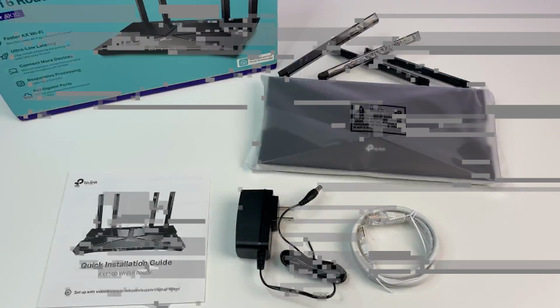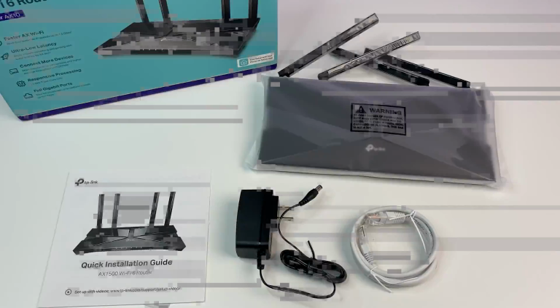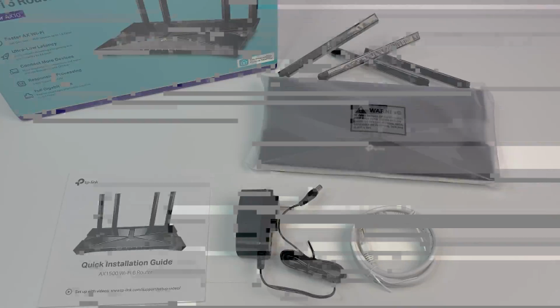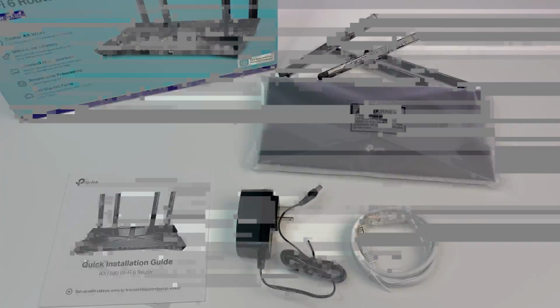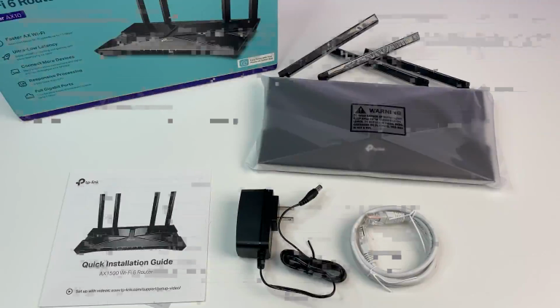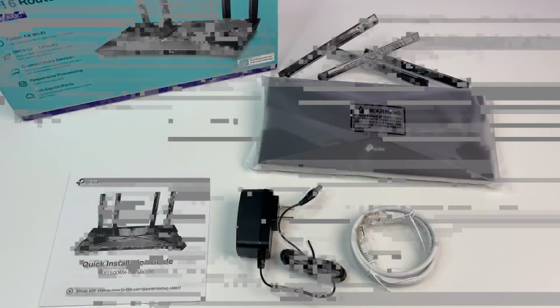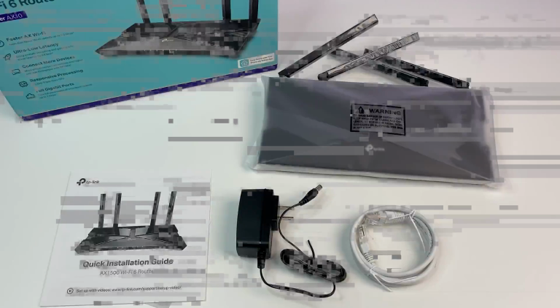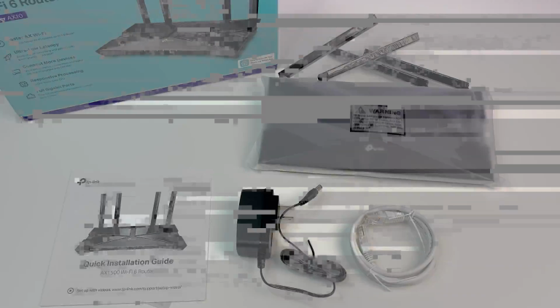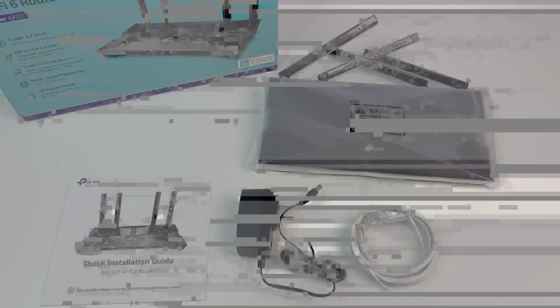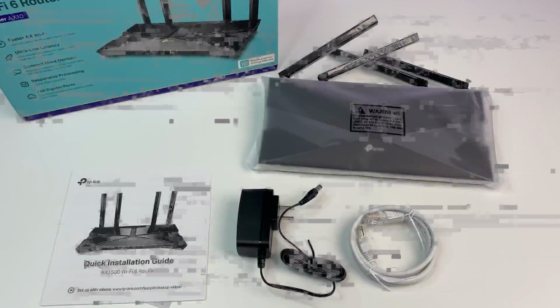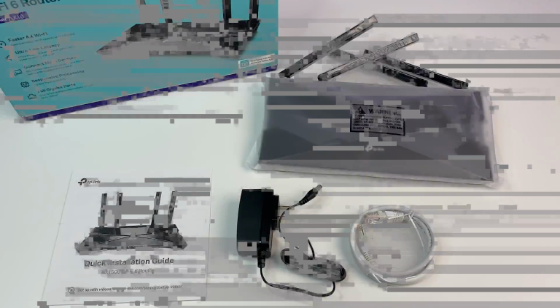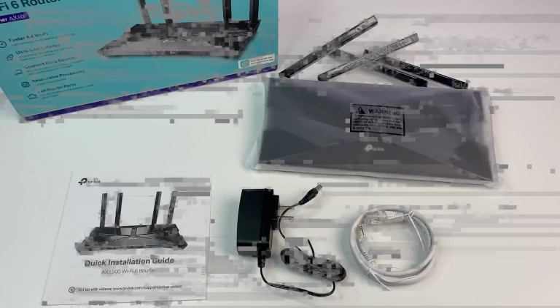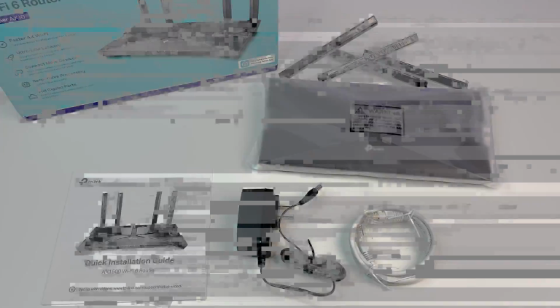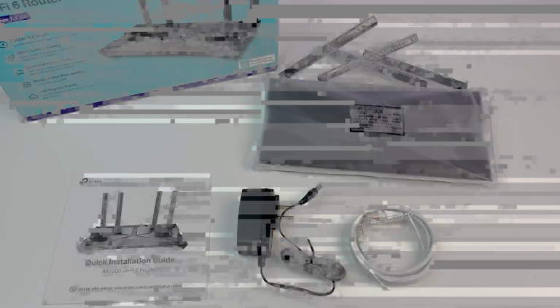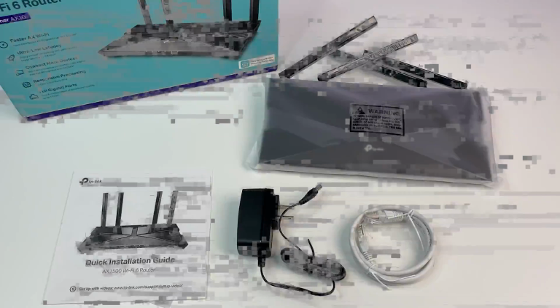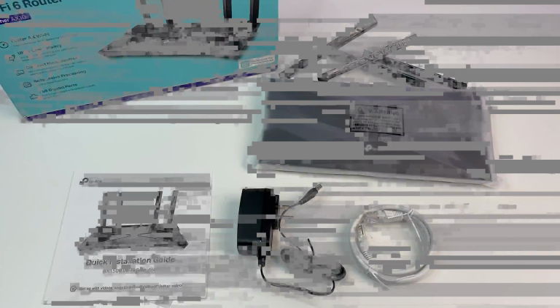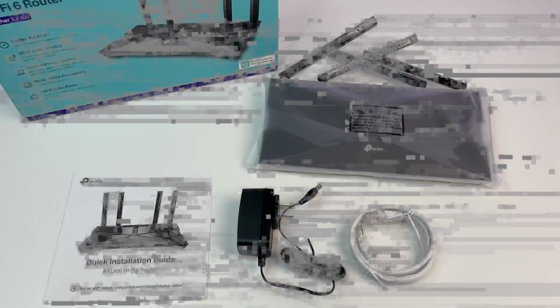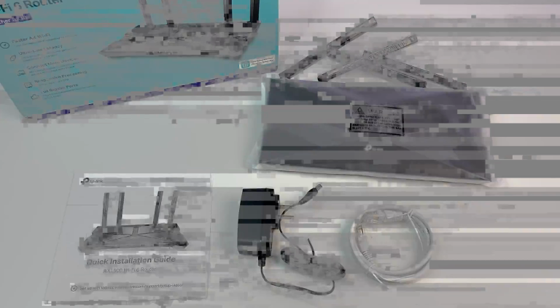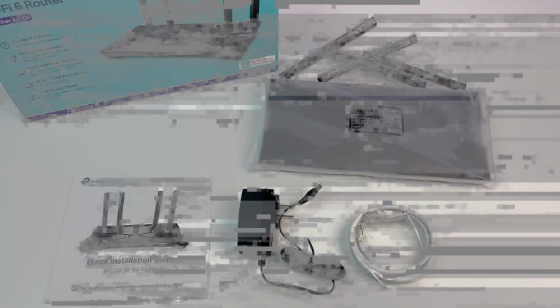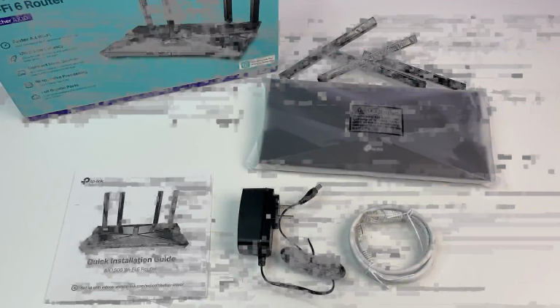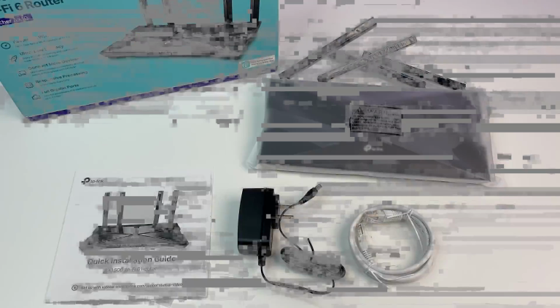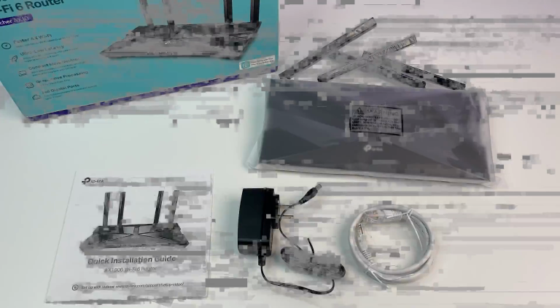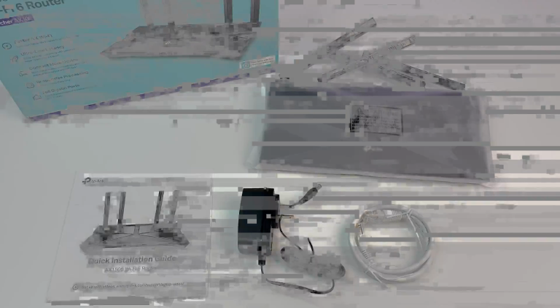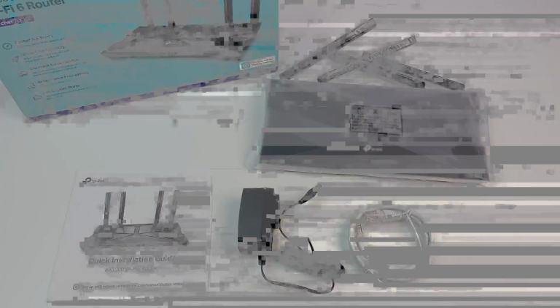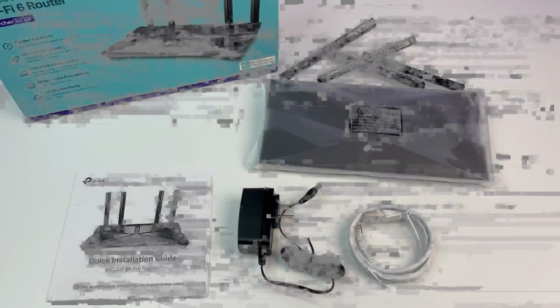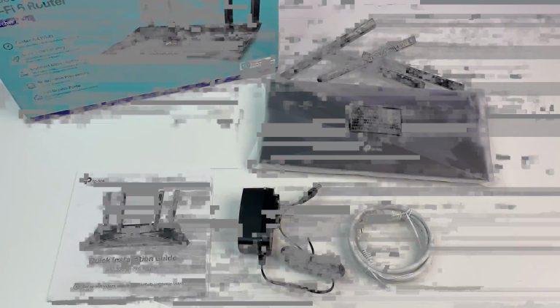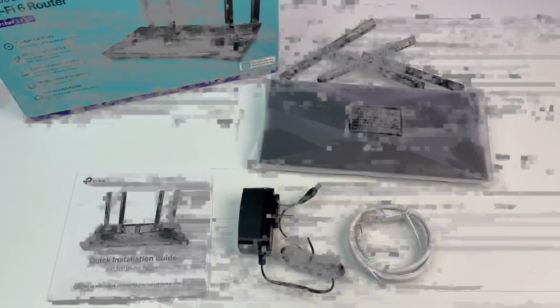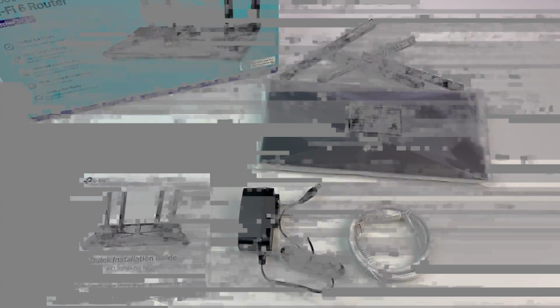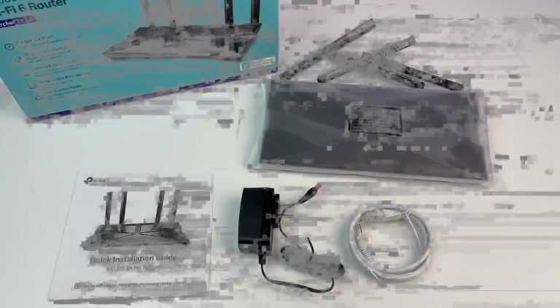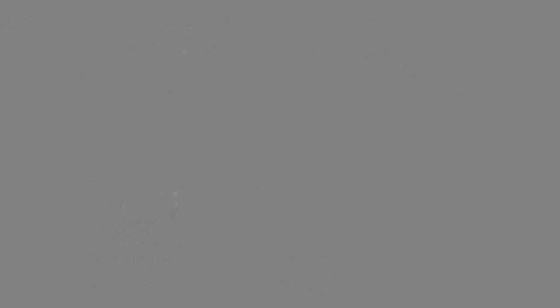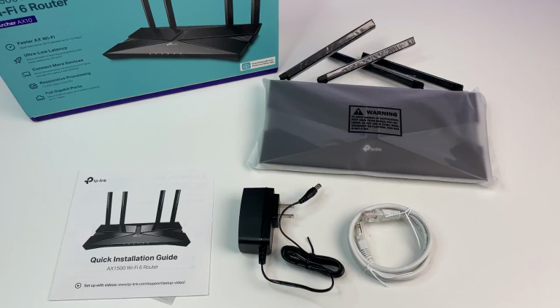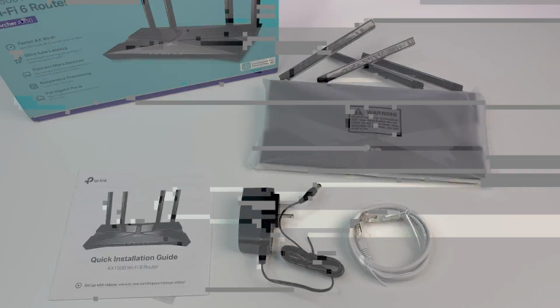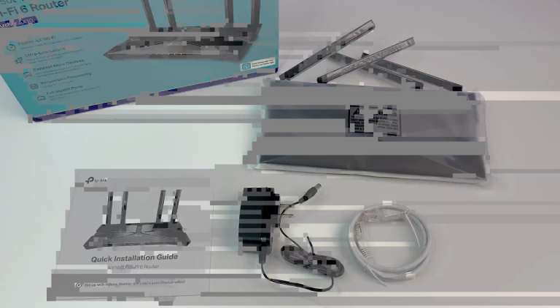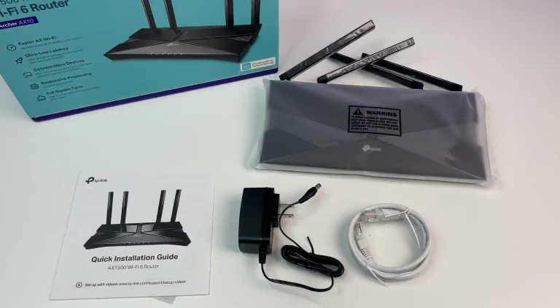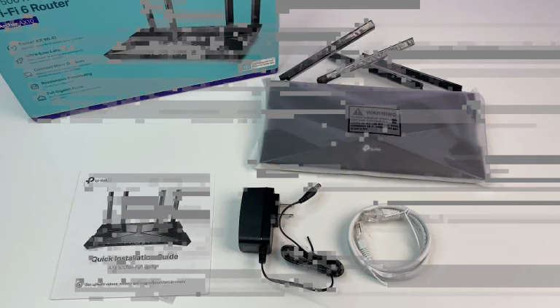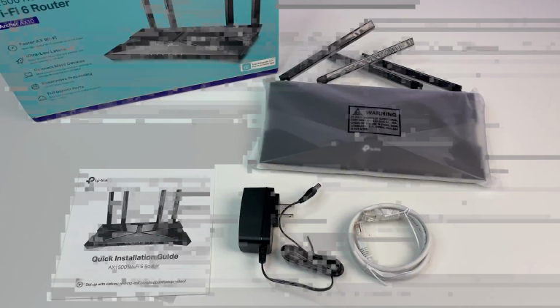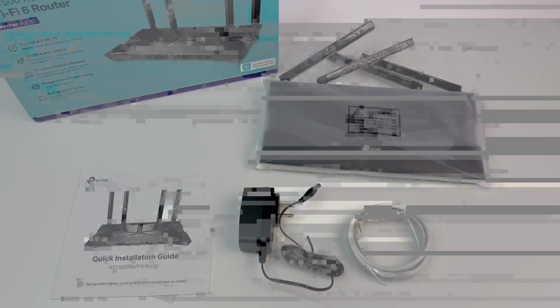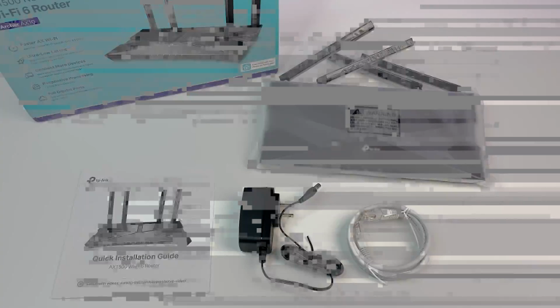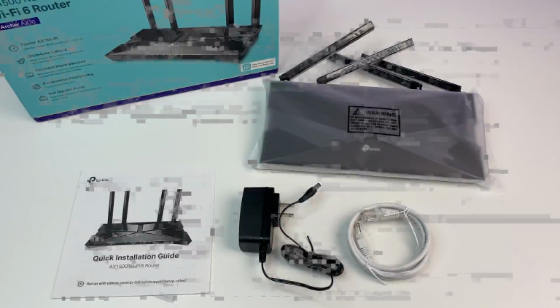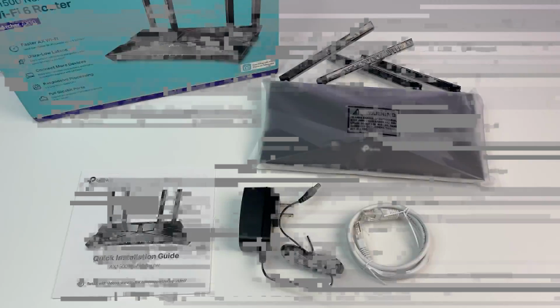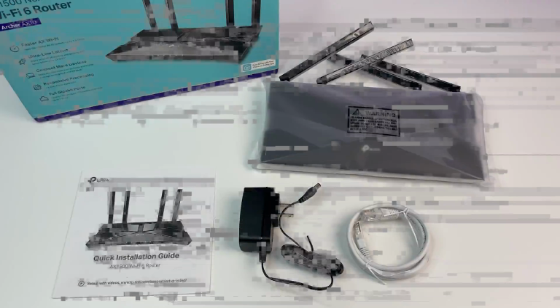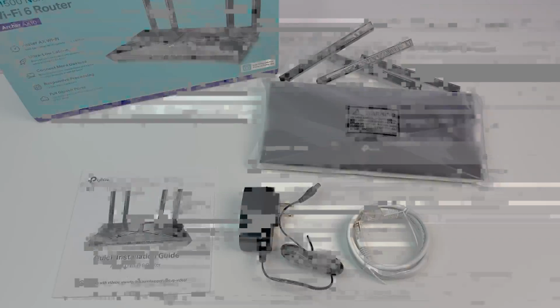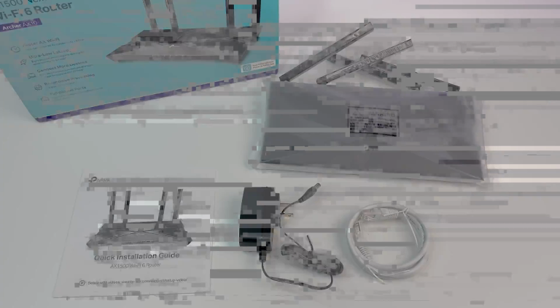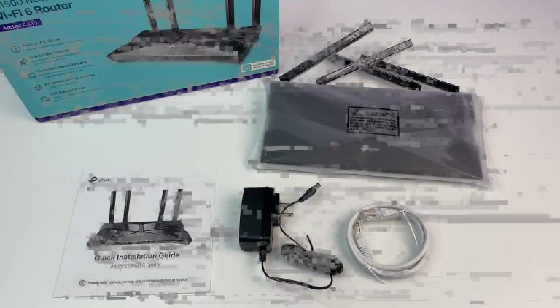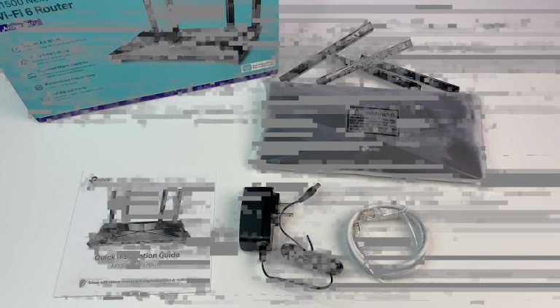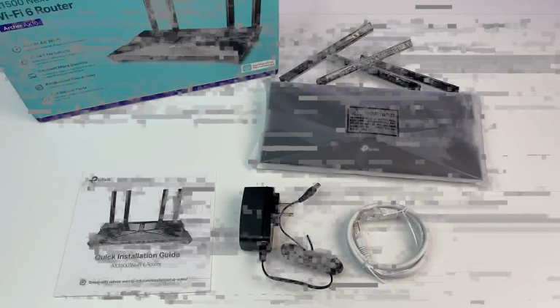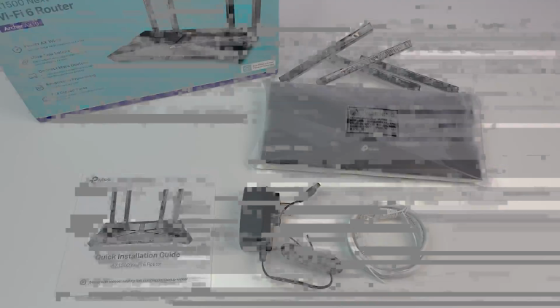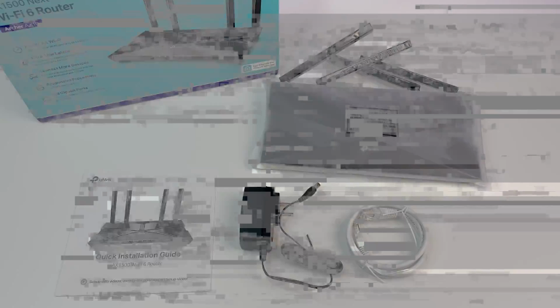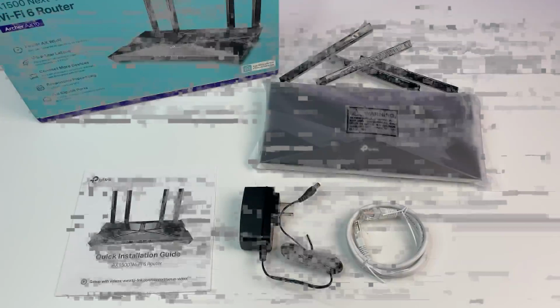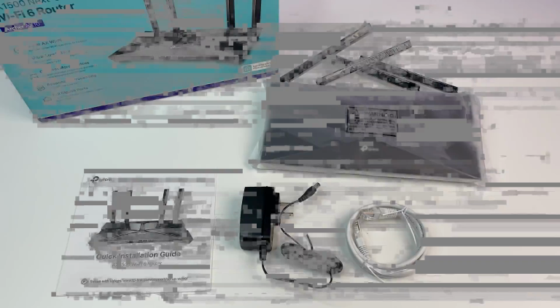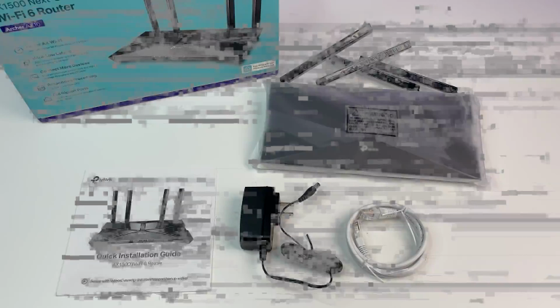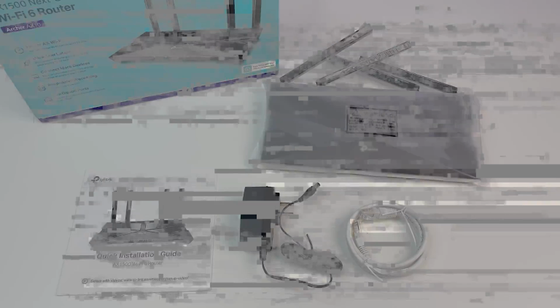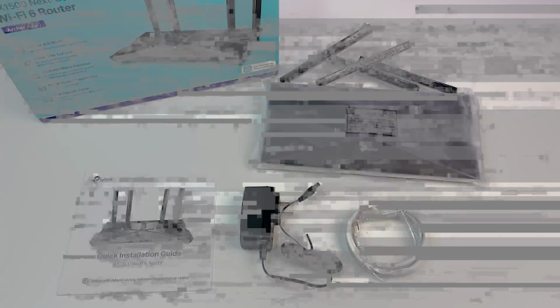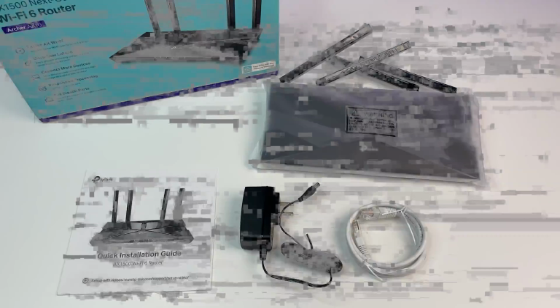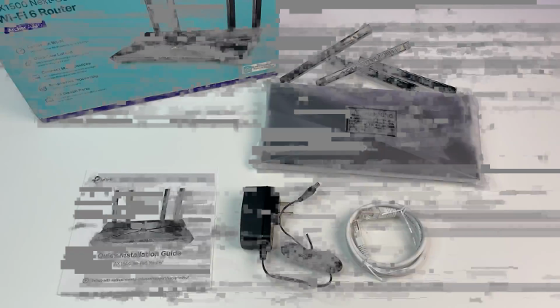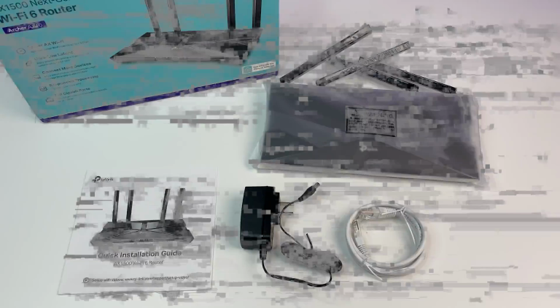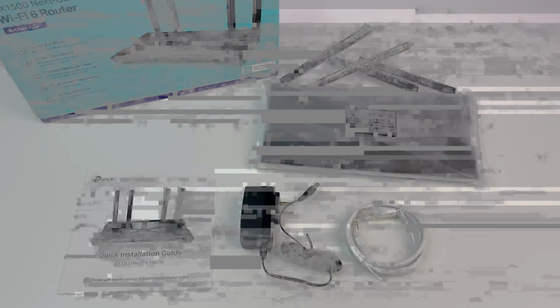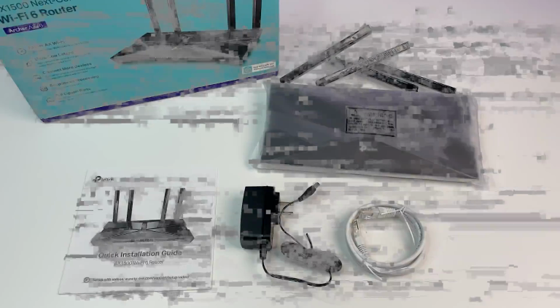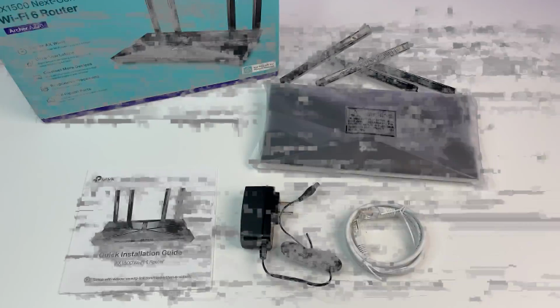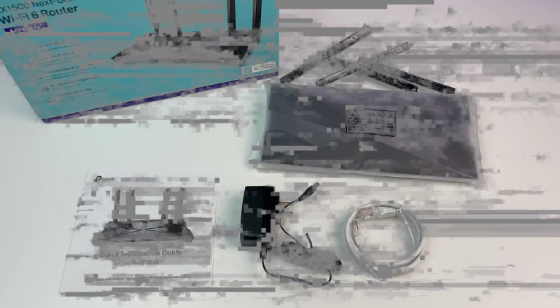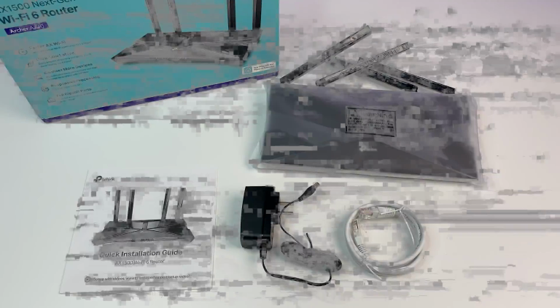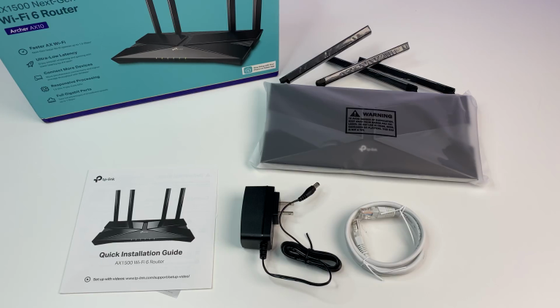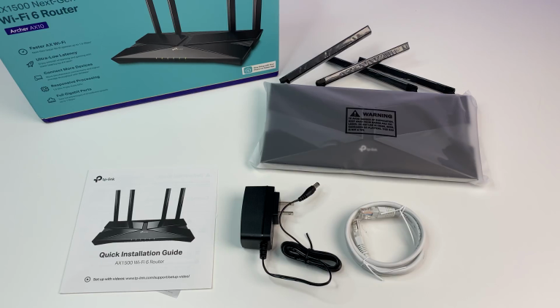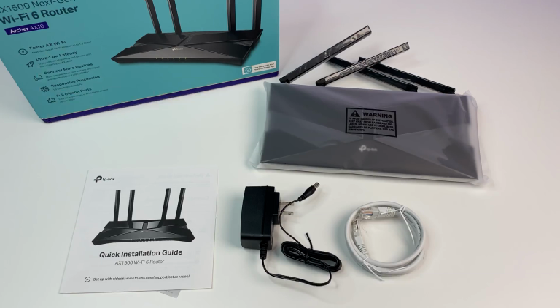Let's do a quick unboxing. In the box we have the TP-Link Wi-Fi 6 router, power adapter, network cable, and a quick start guide.